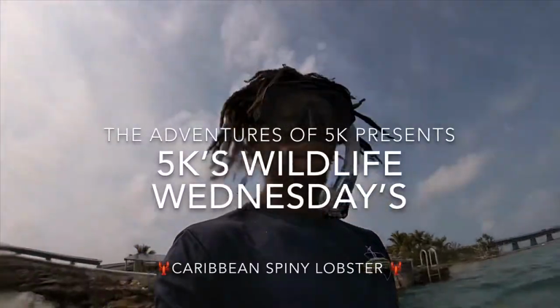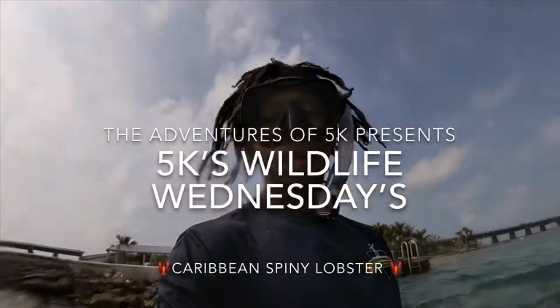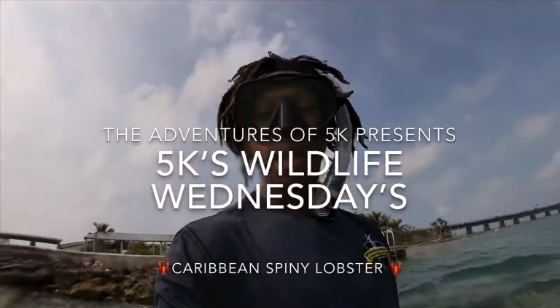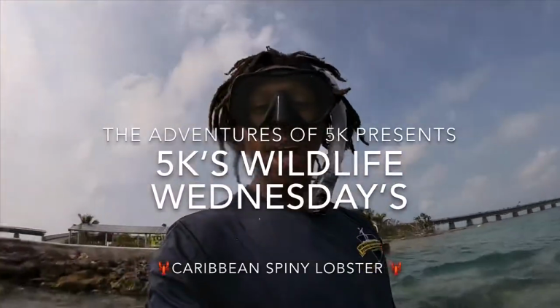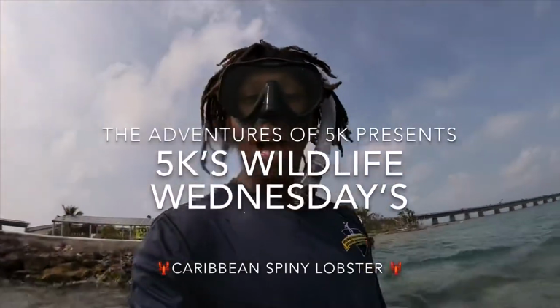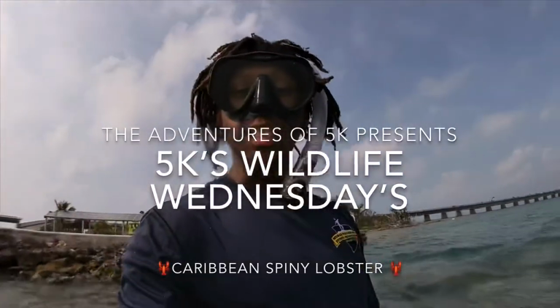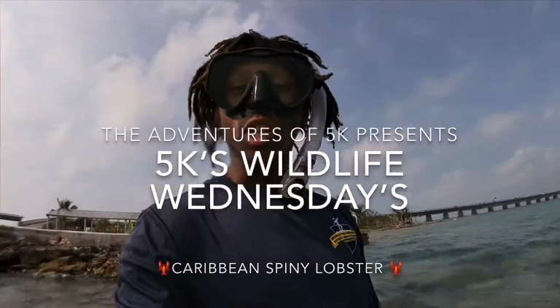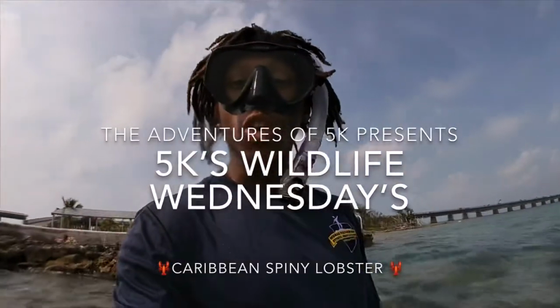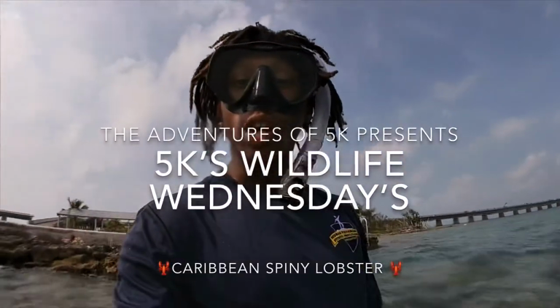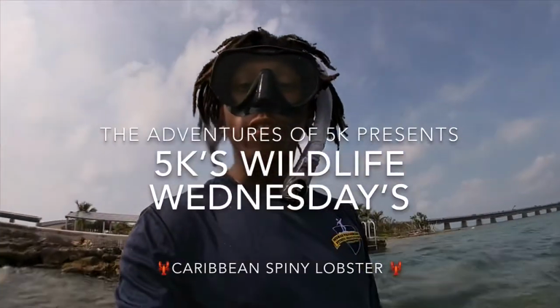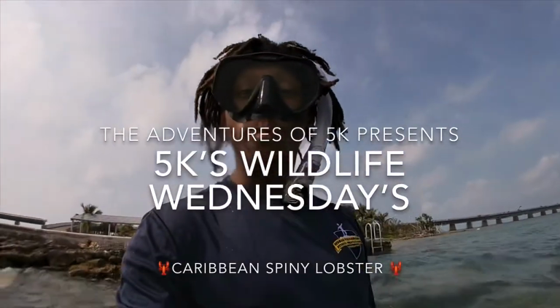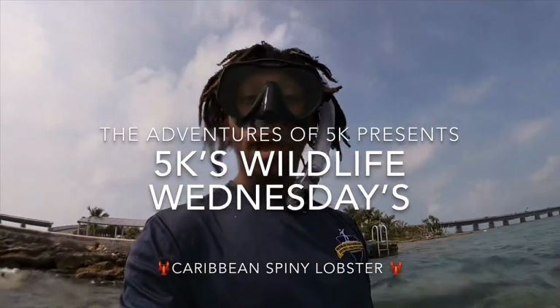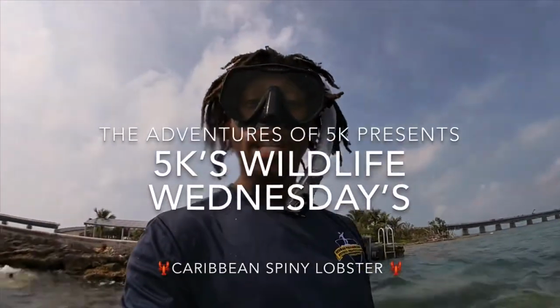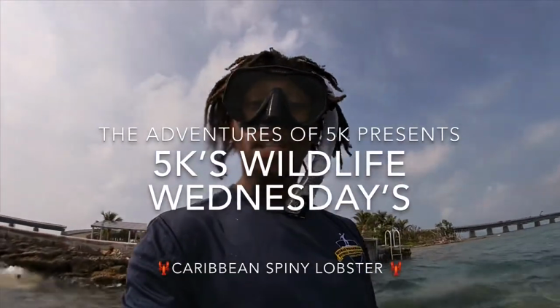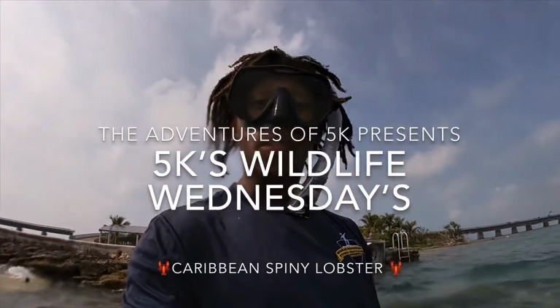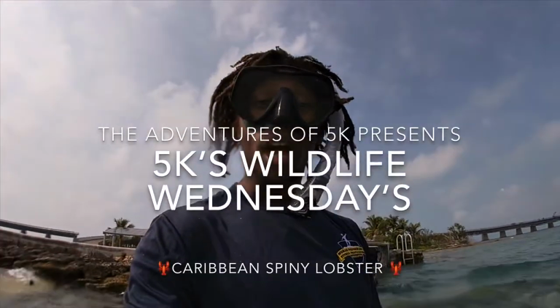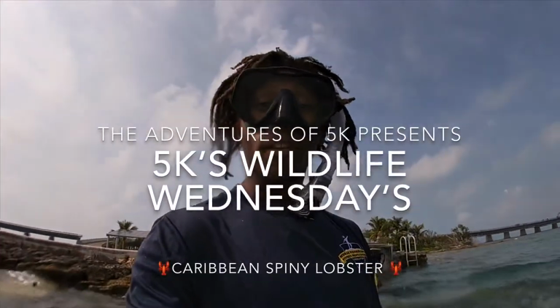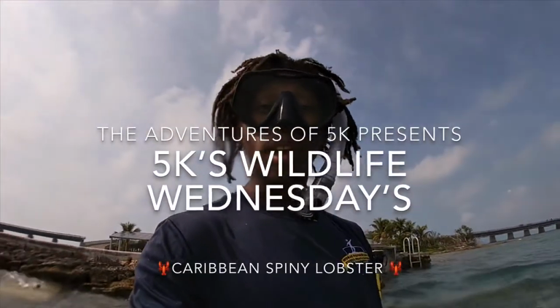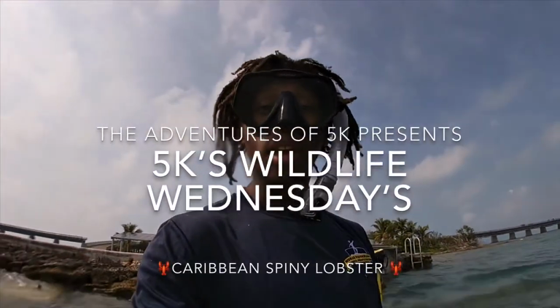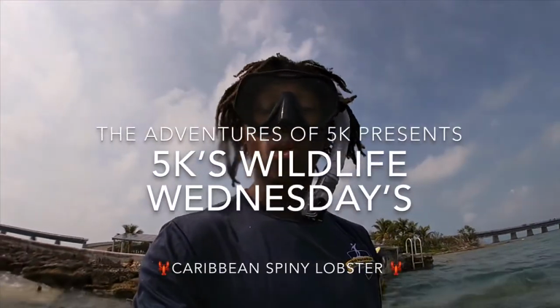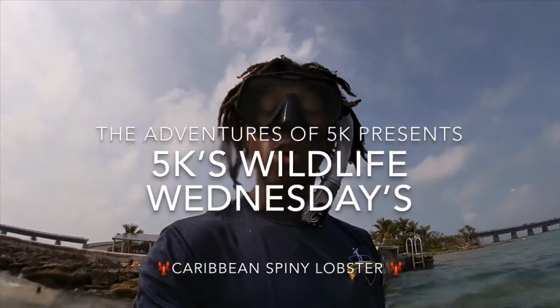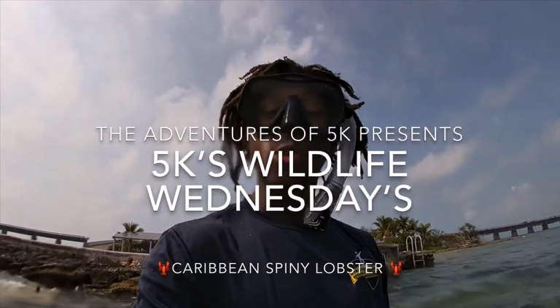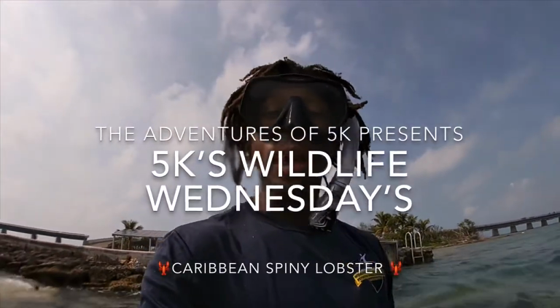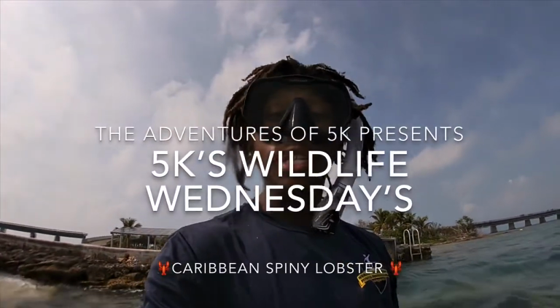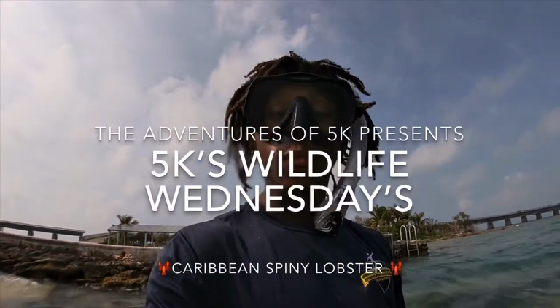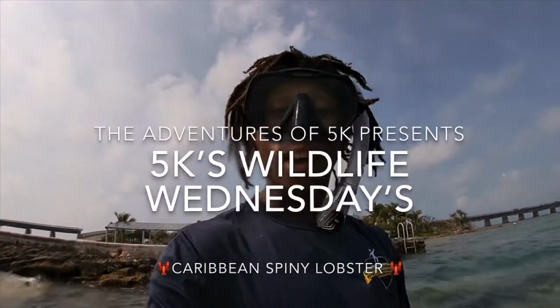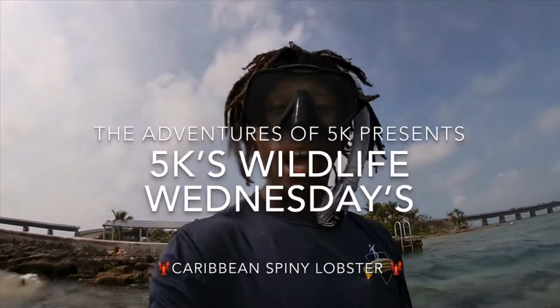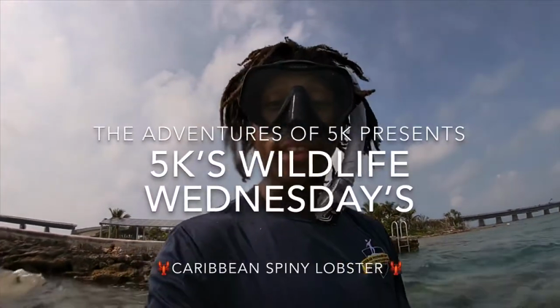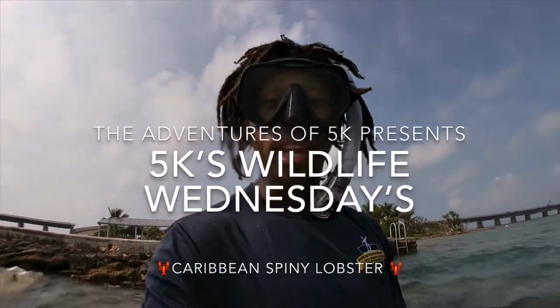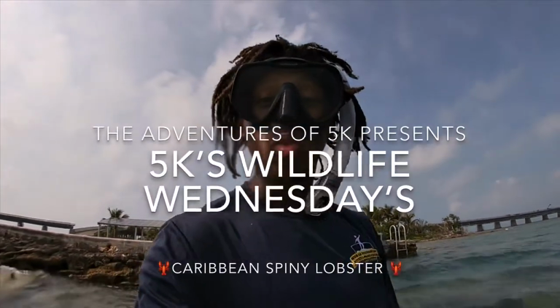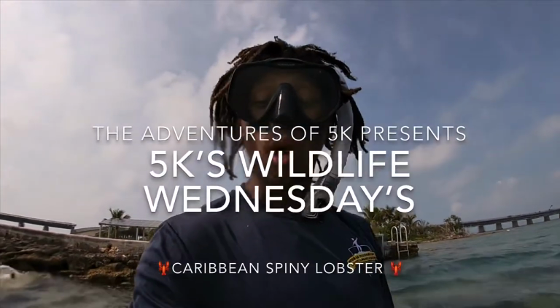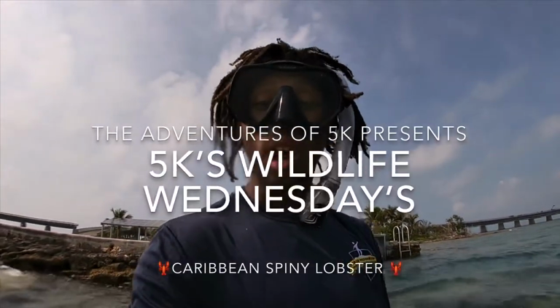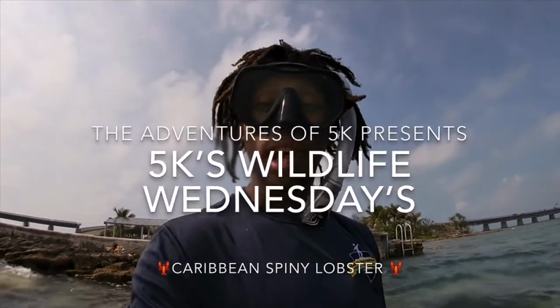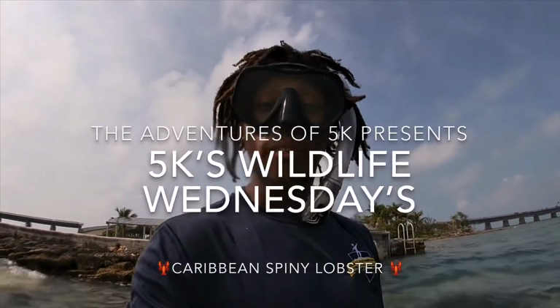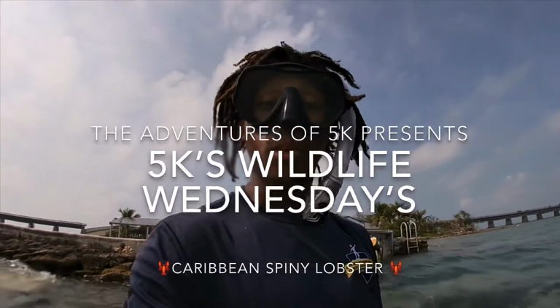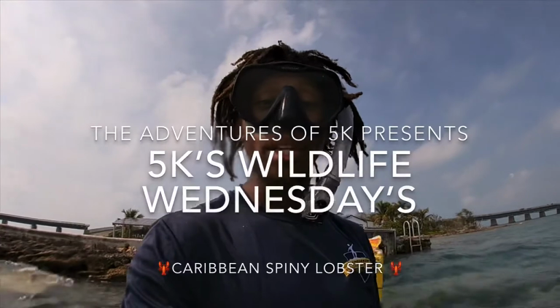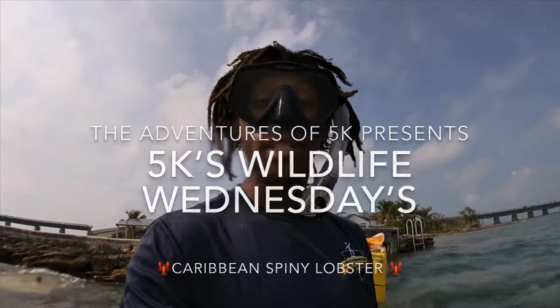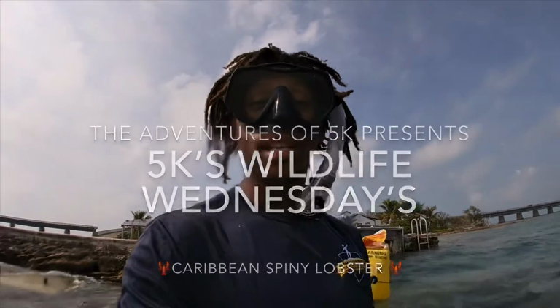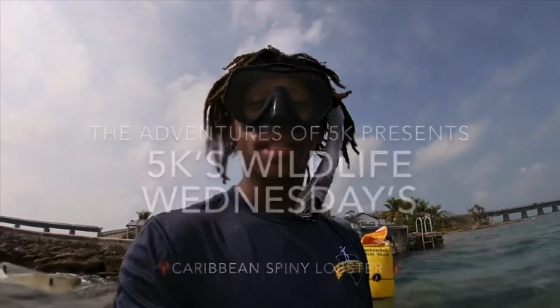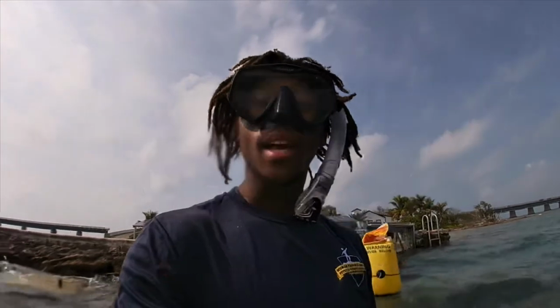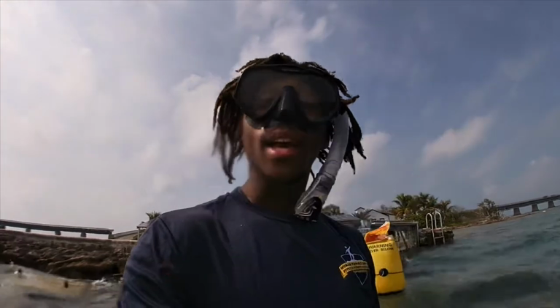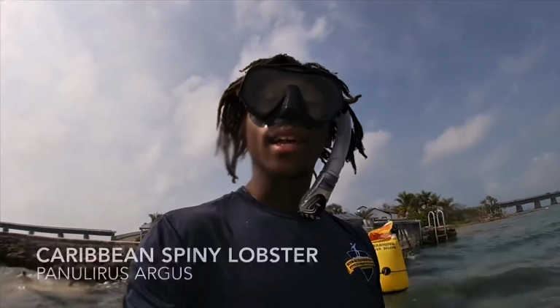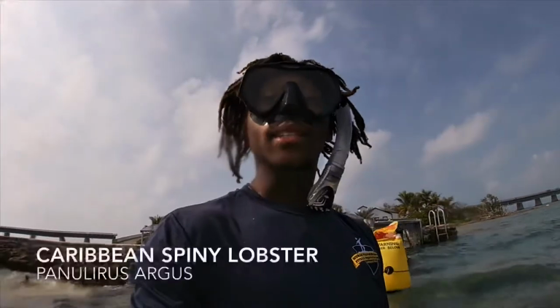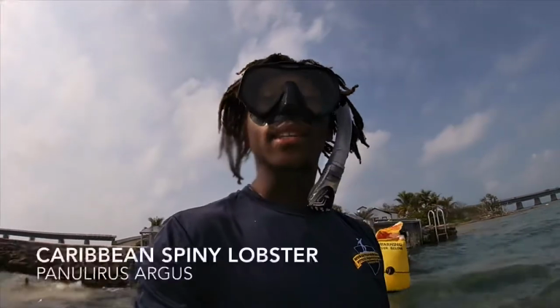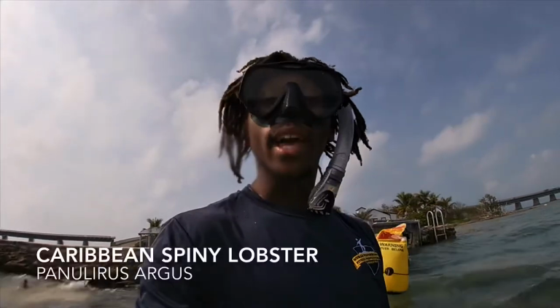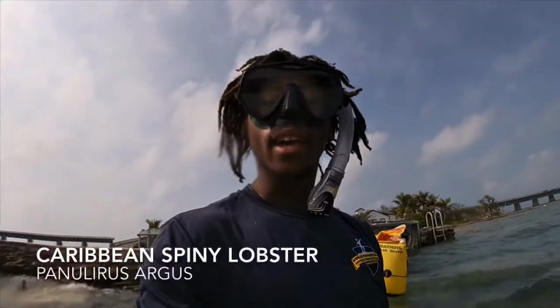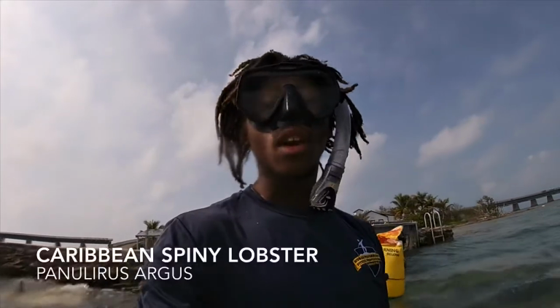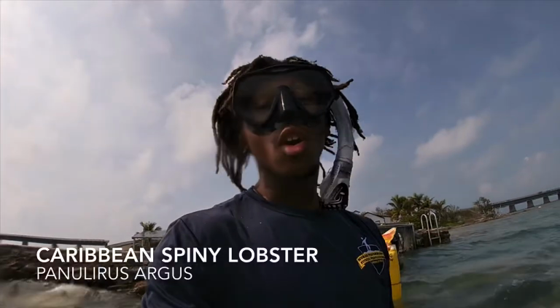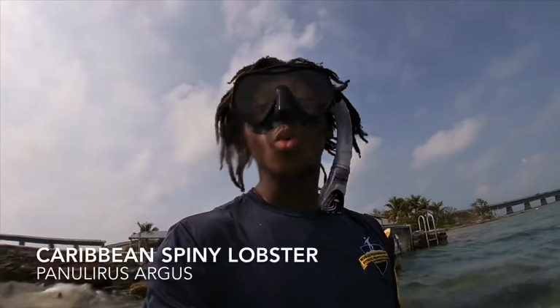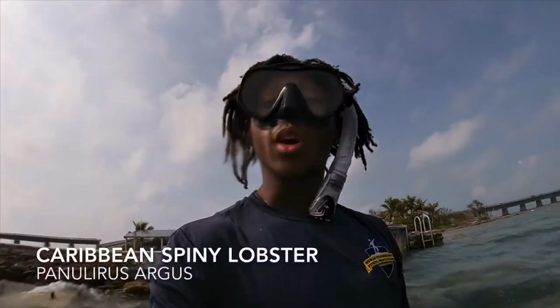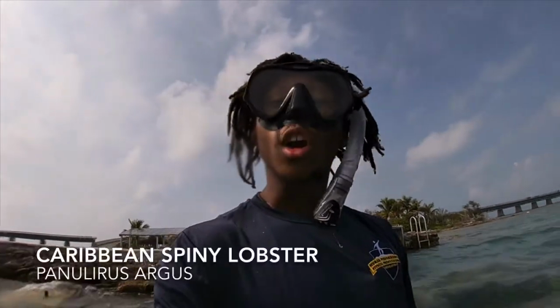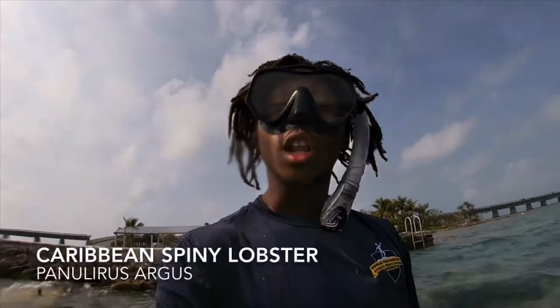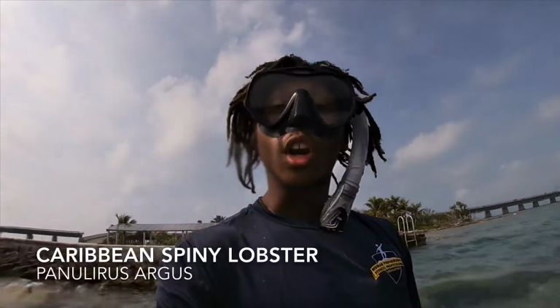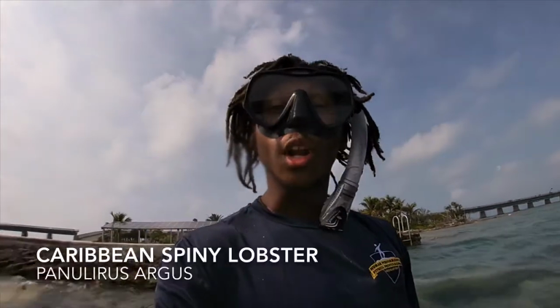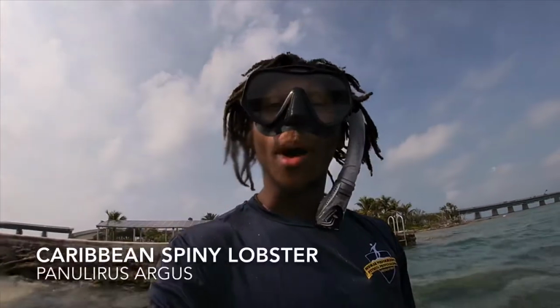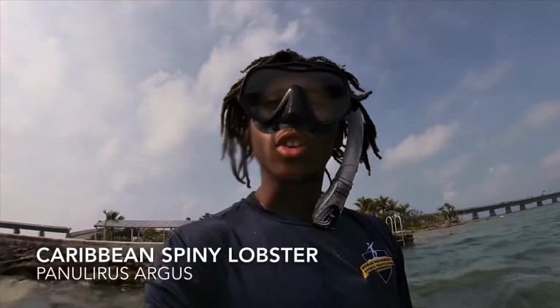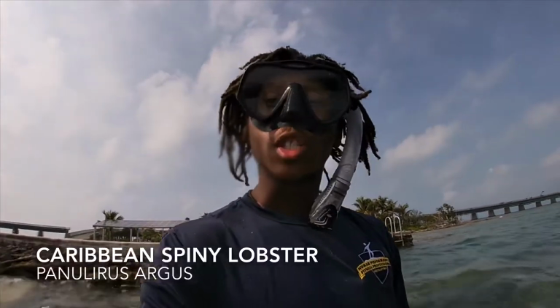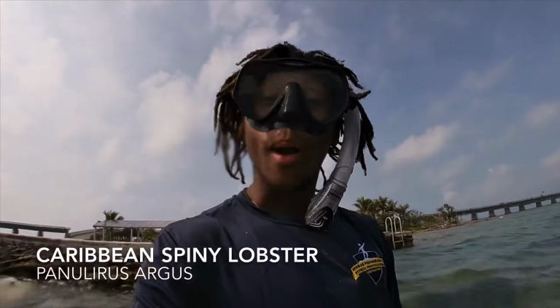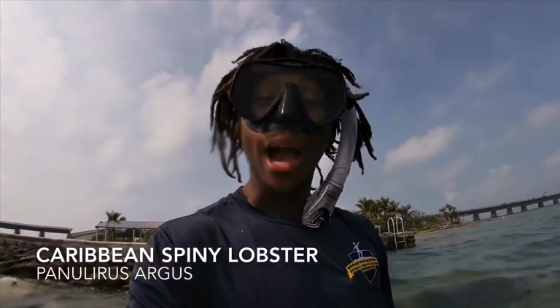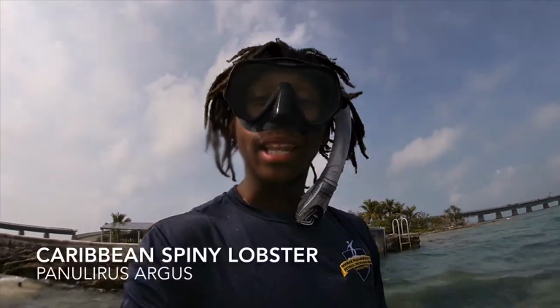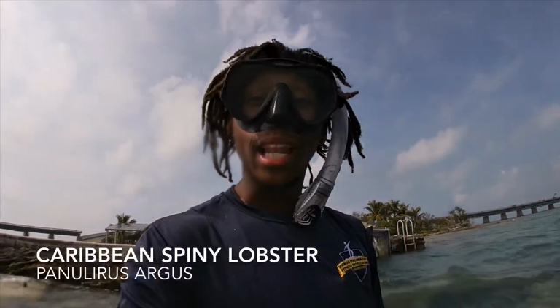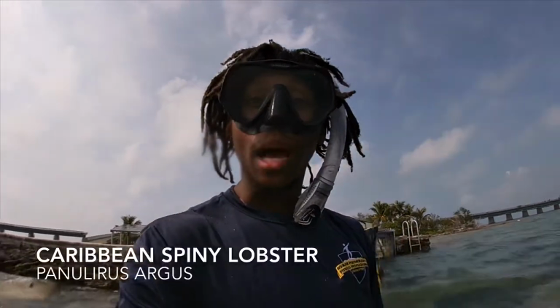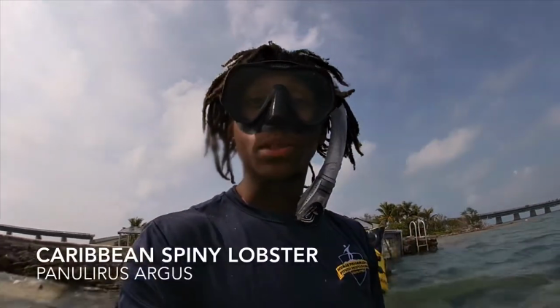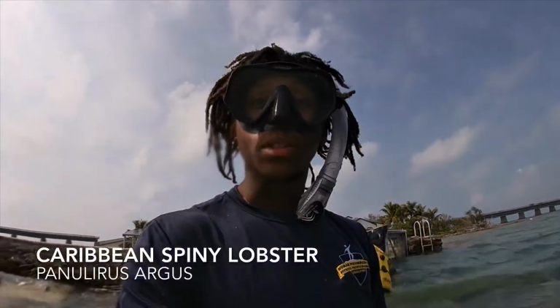How's it going everybody? It's 5K, welcome back to 5K's Wildlife Wednesdays. Today we're going to learn about spiny lobsters.